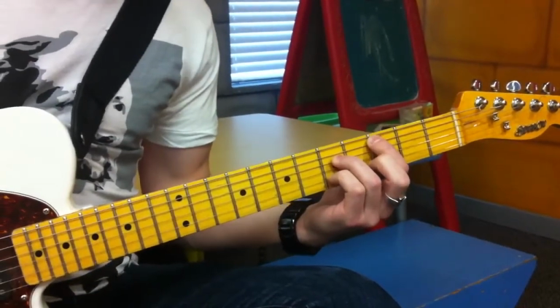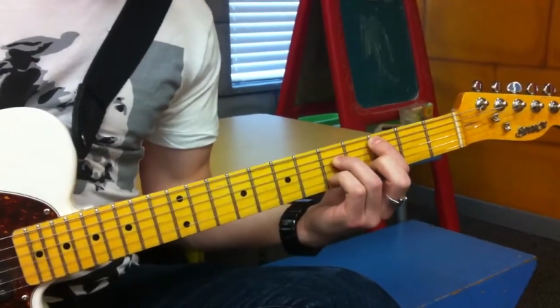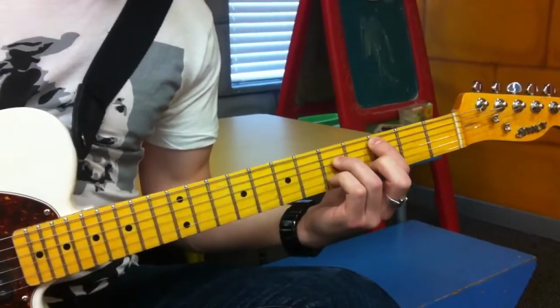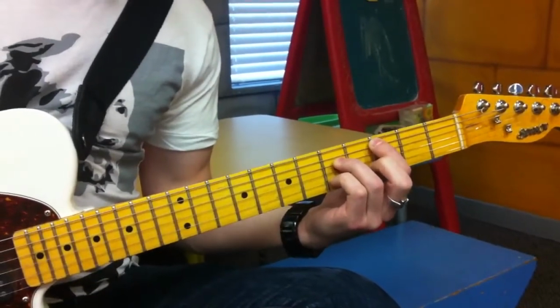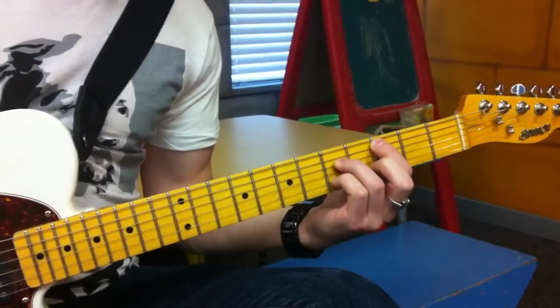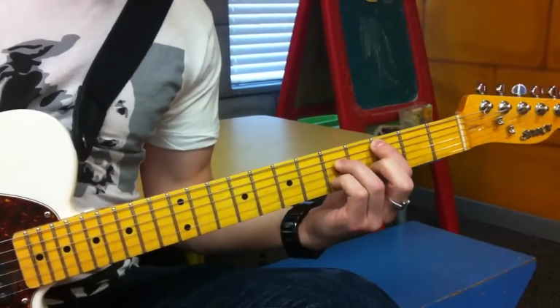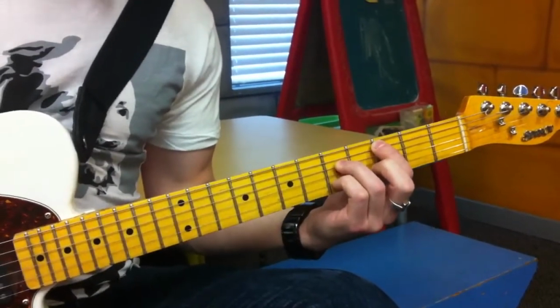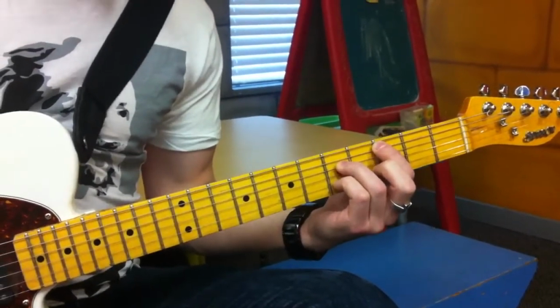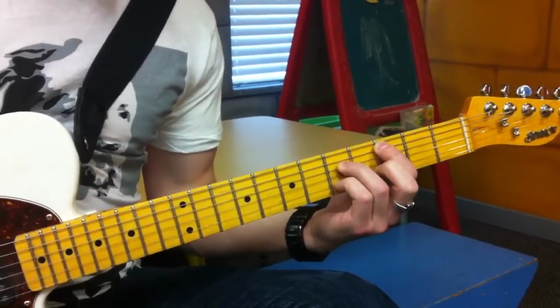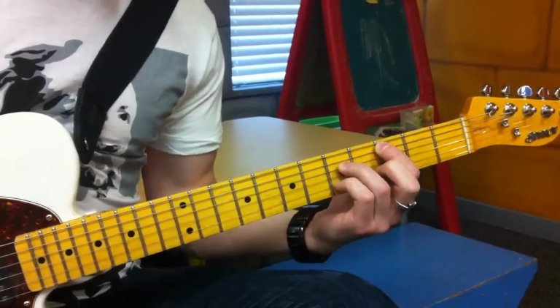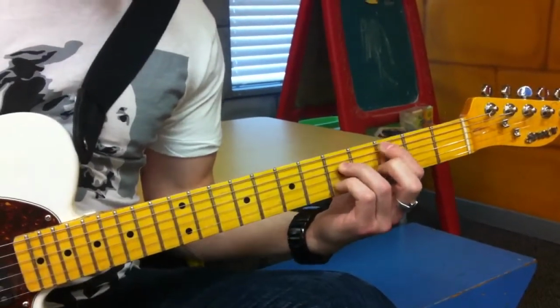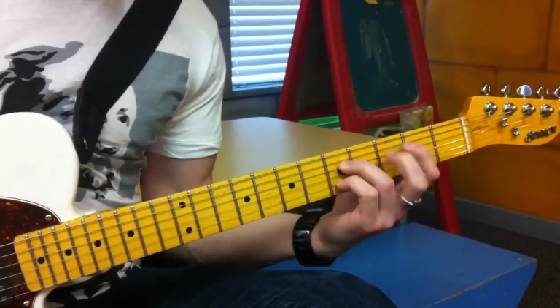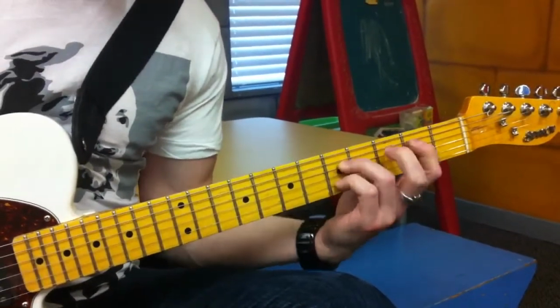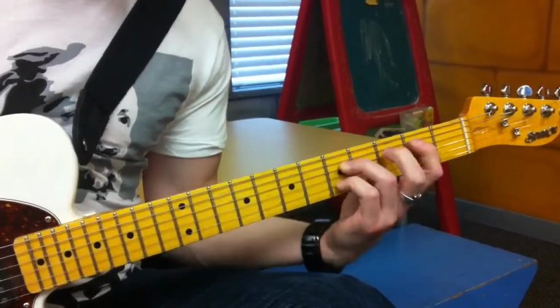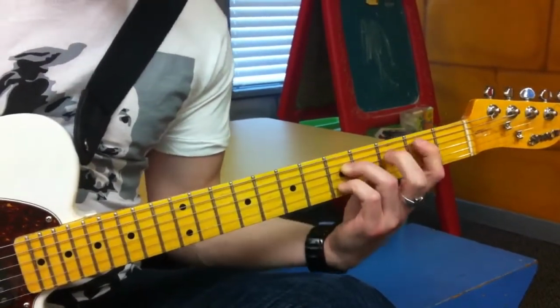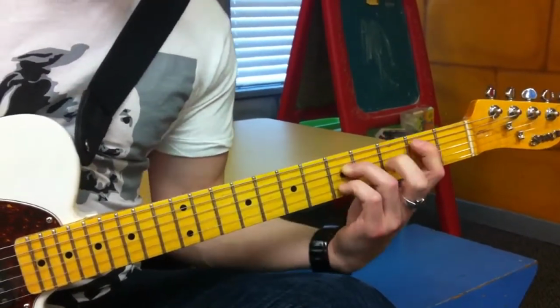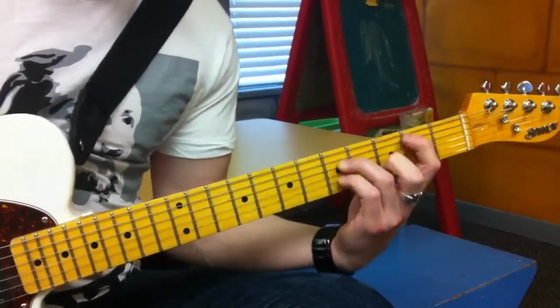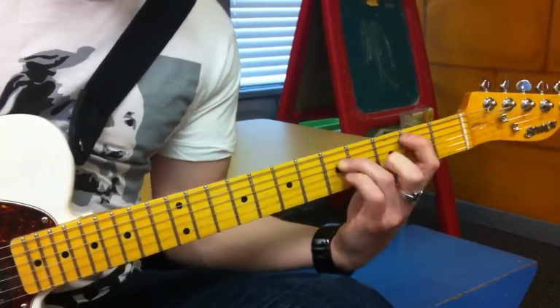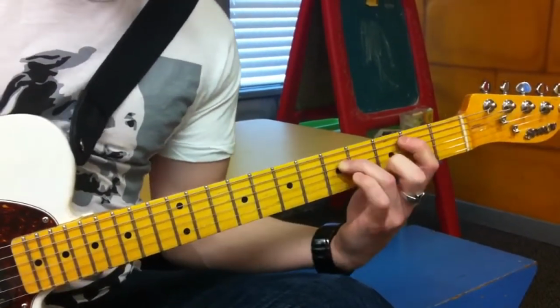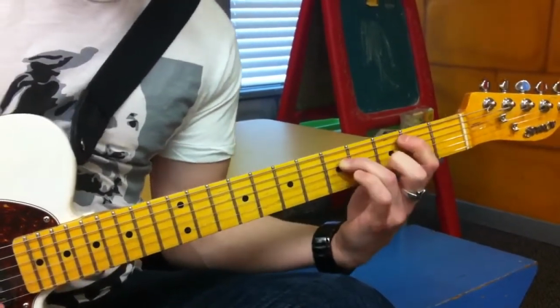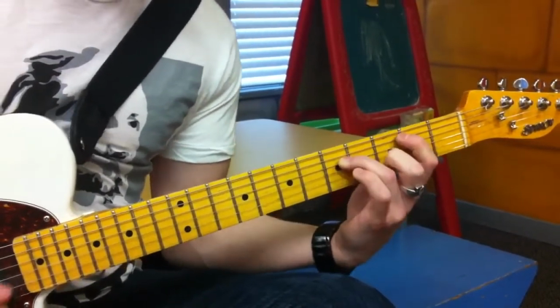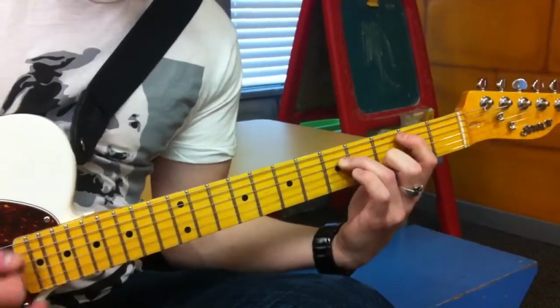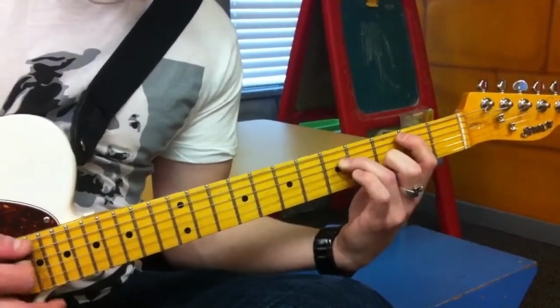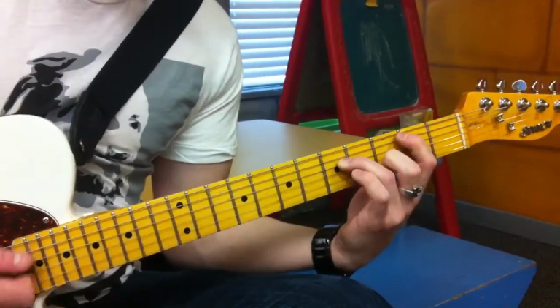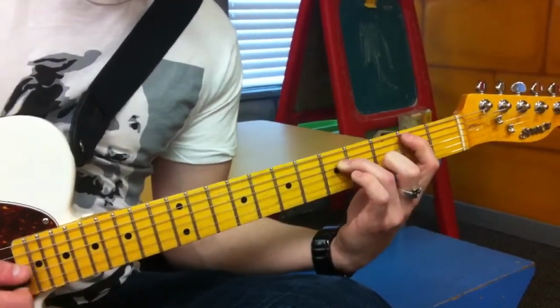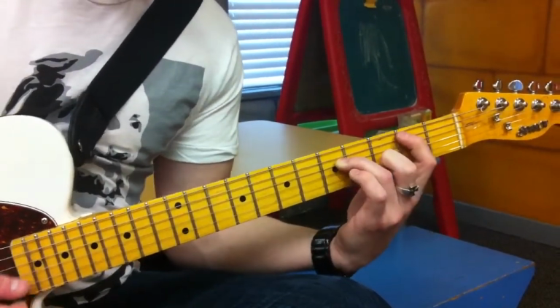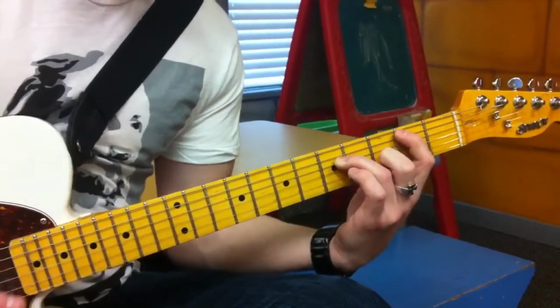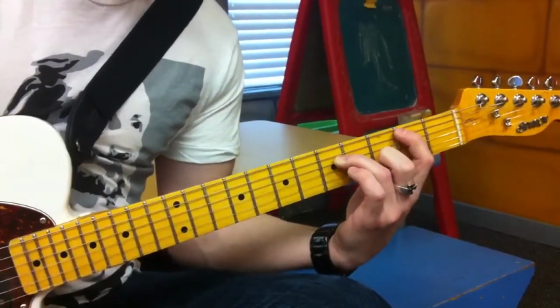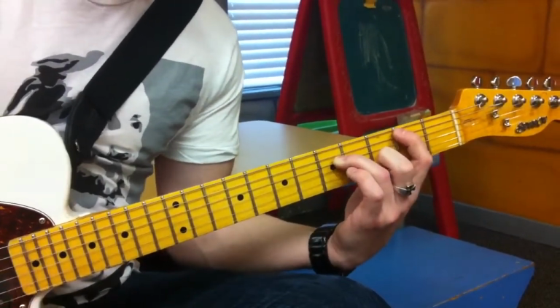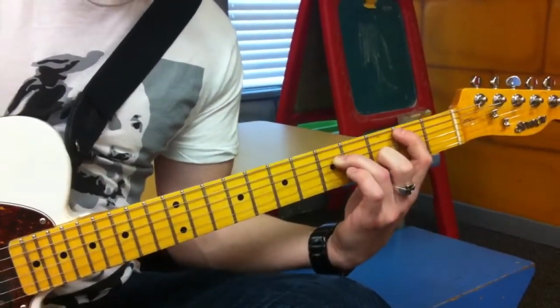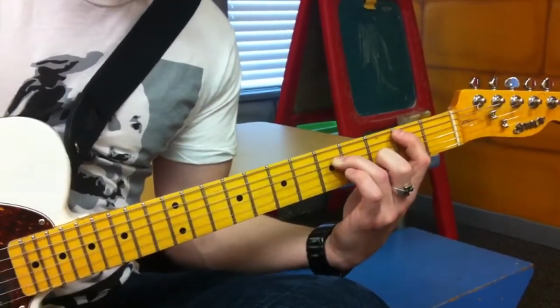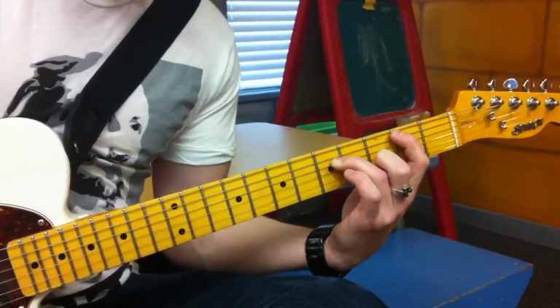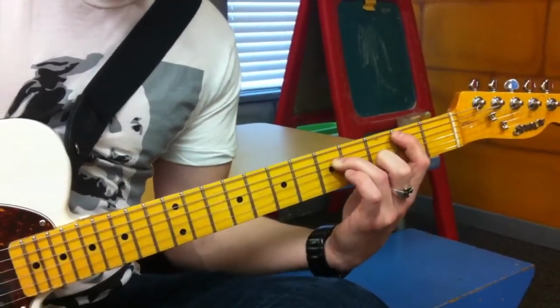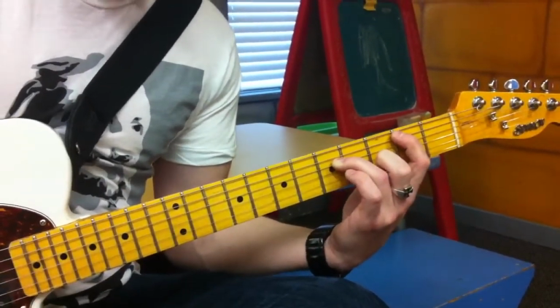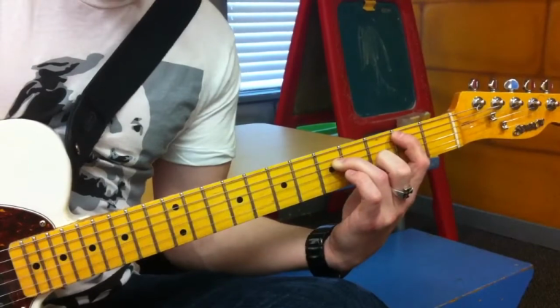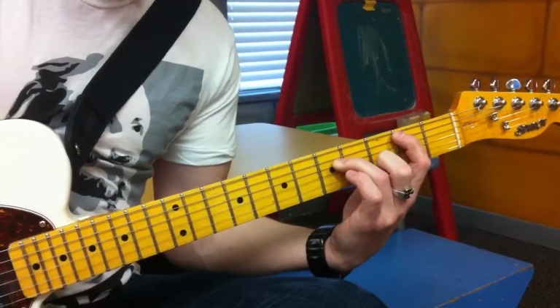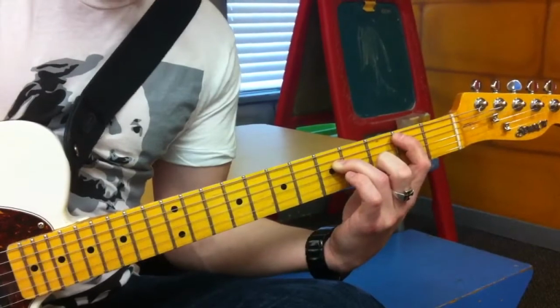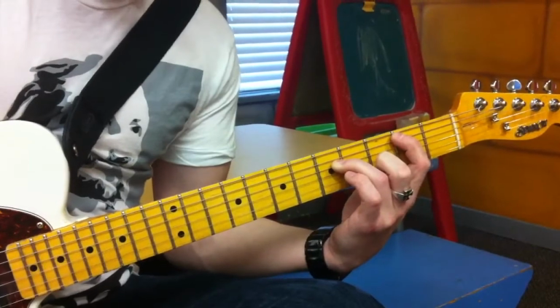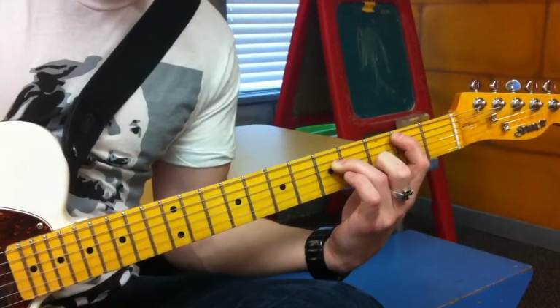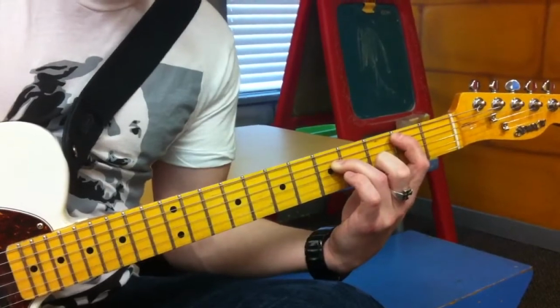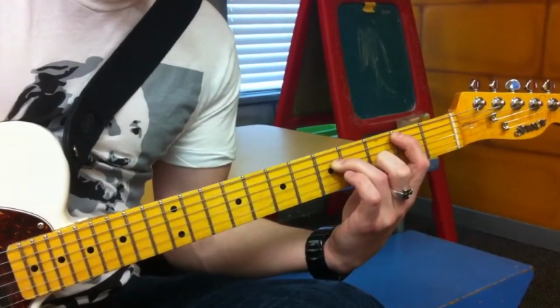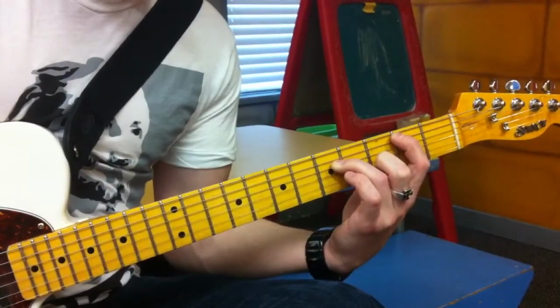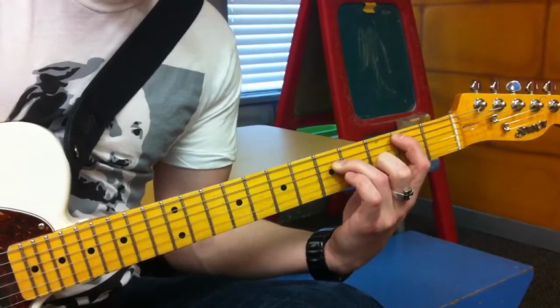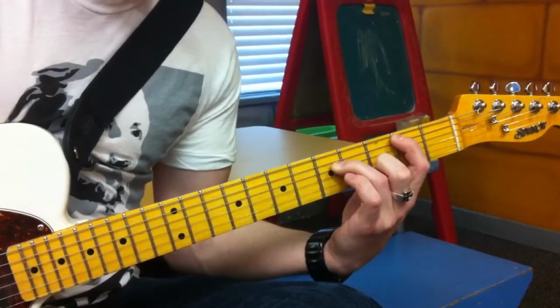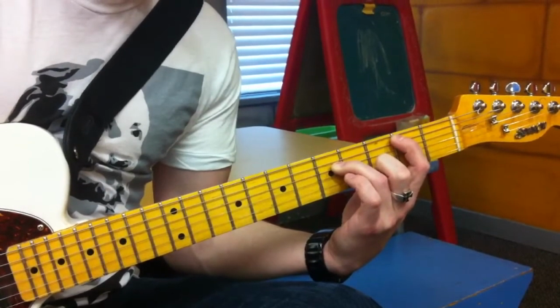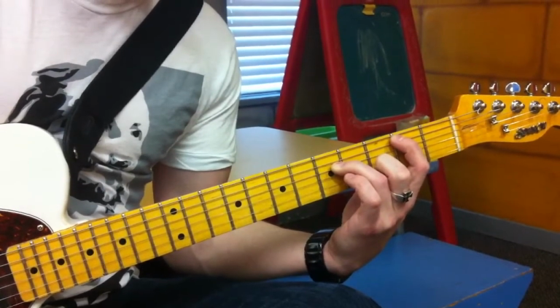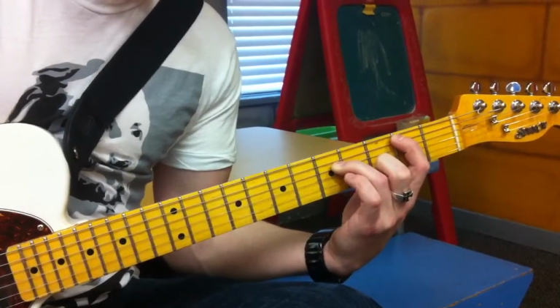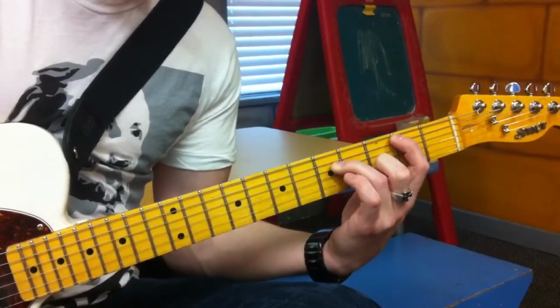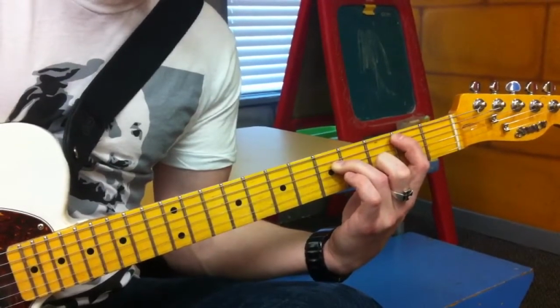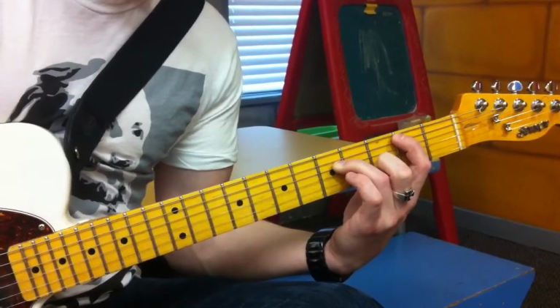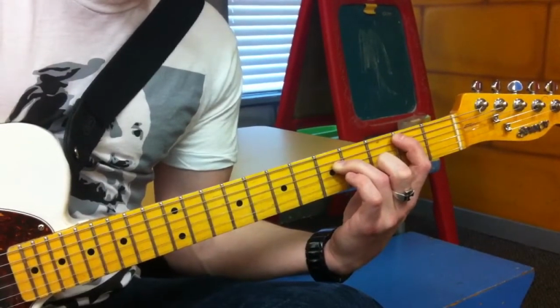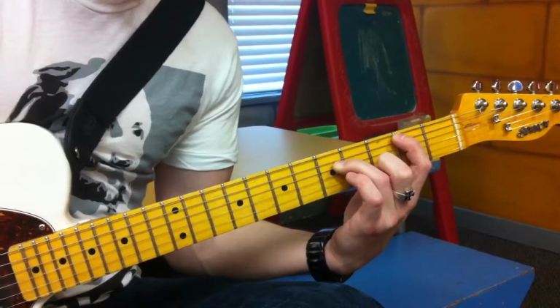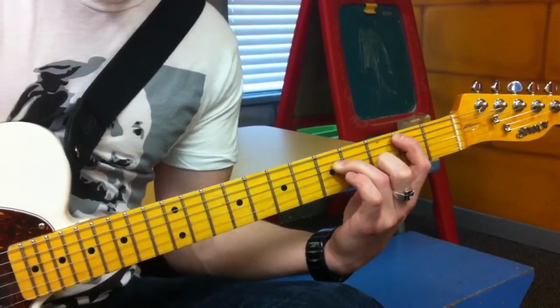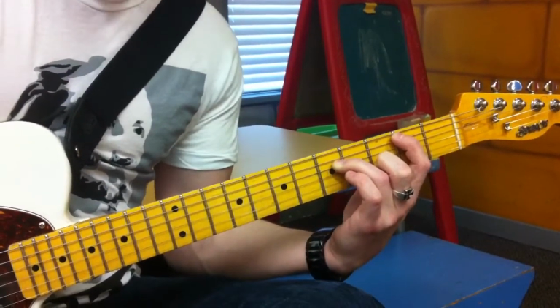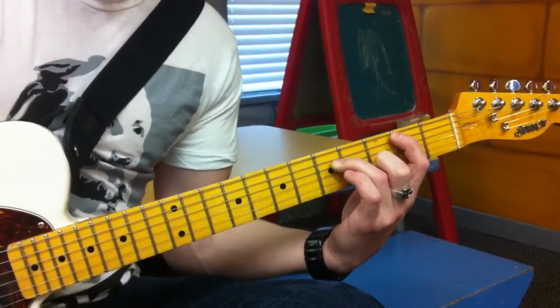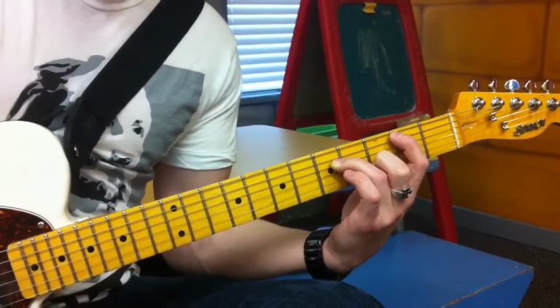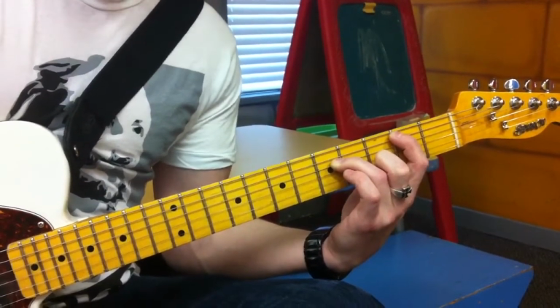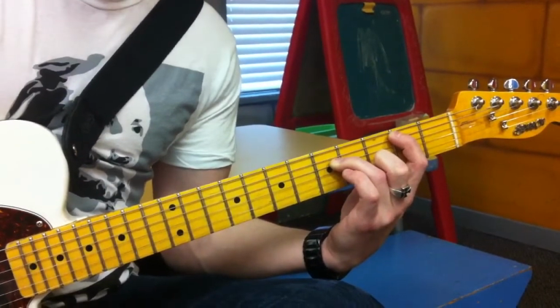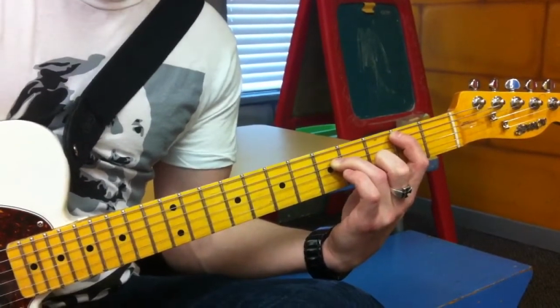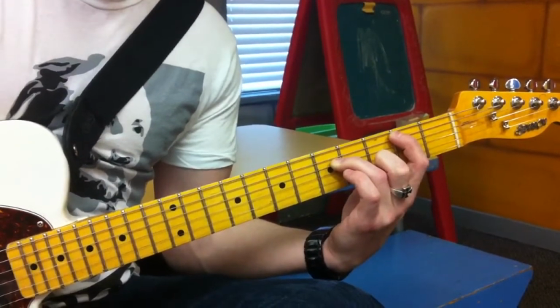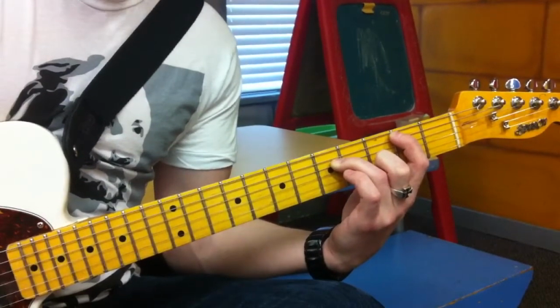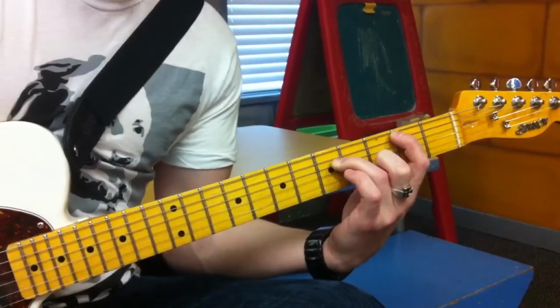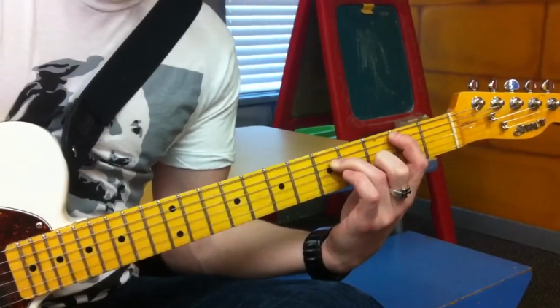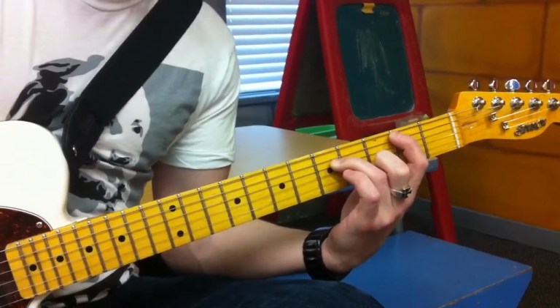And then the G — you just drop on two fingers, so it becomes 2, 5, open, 3, open.